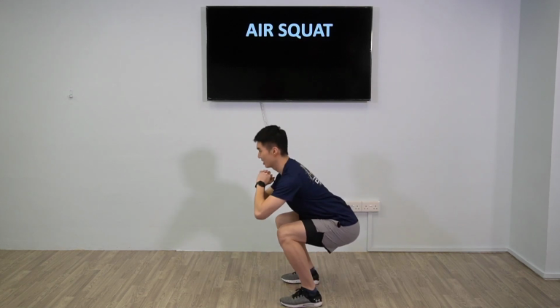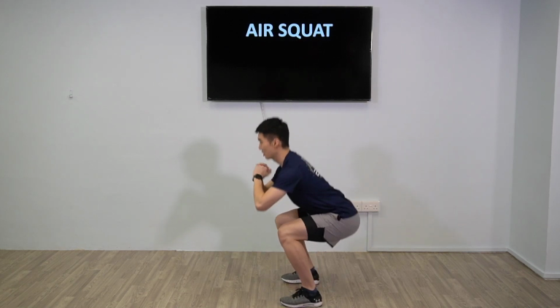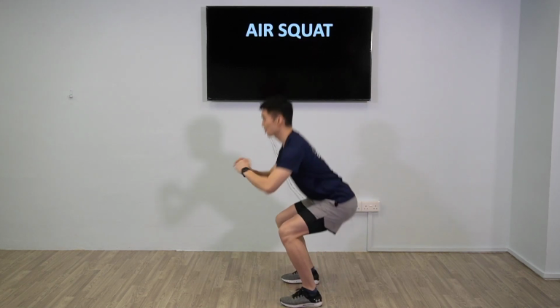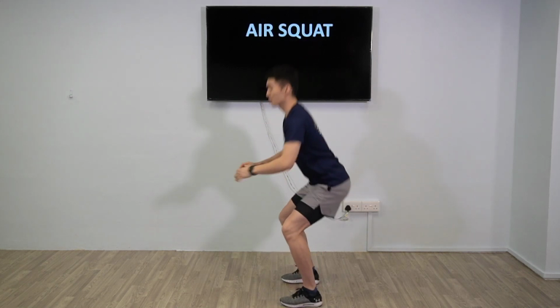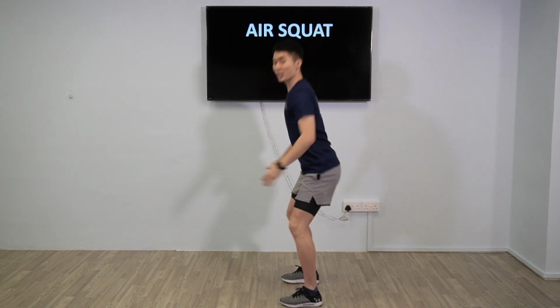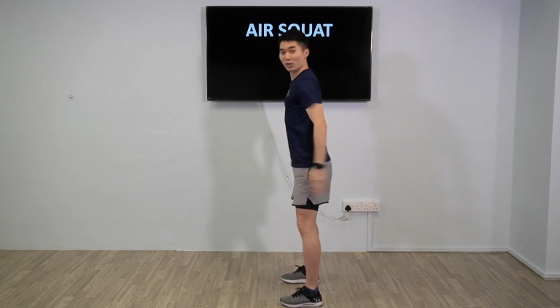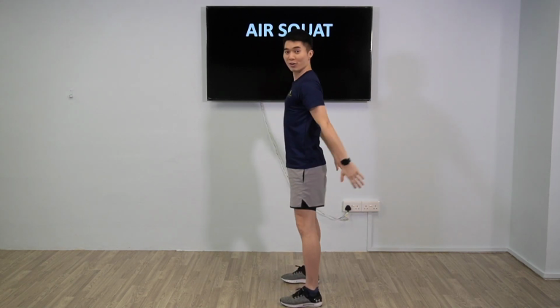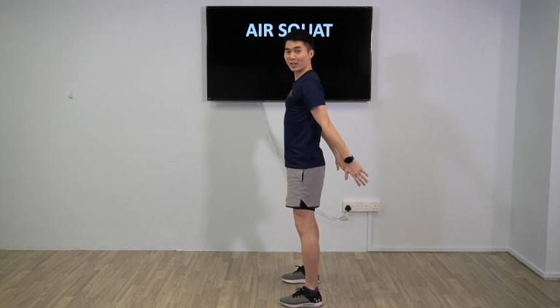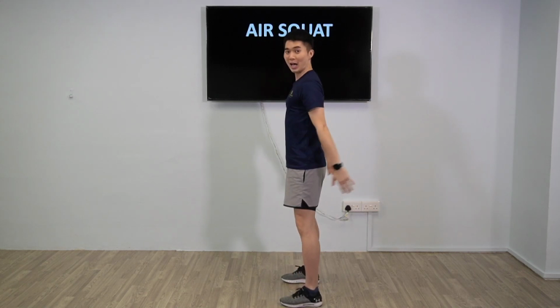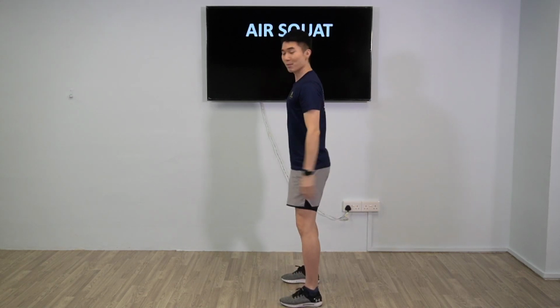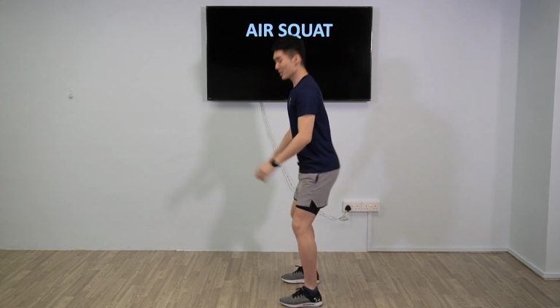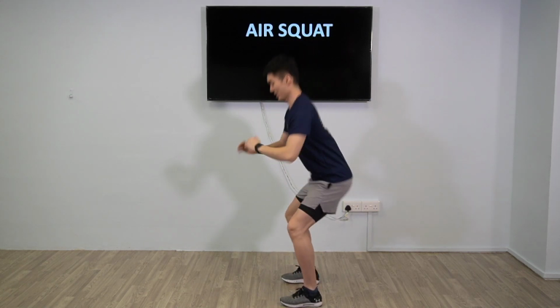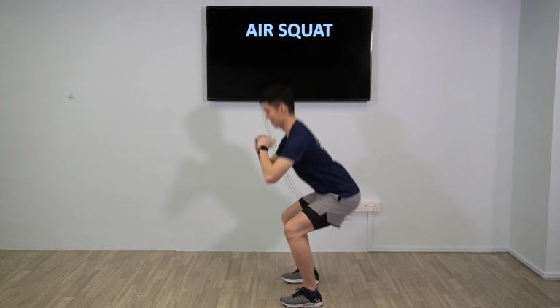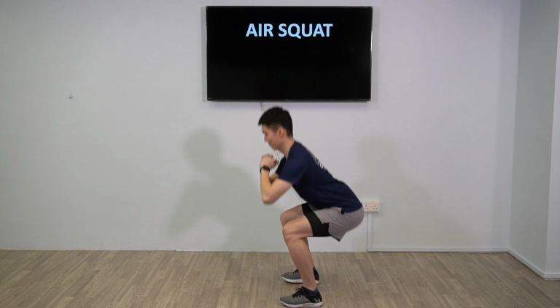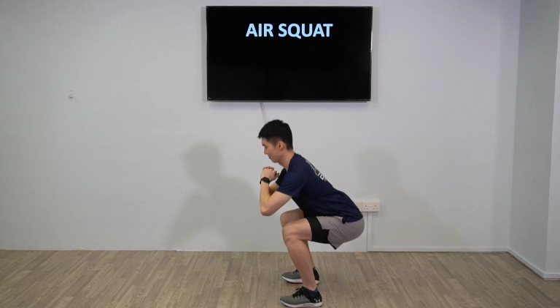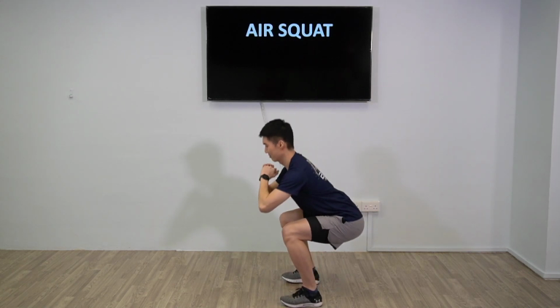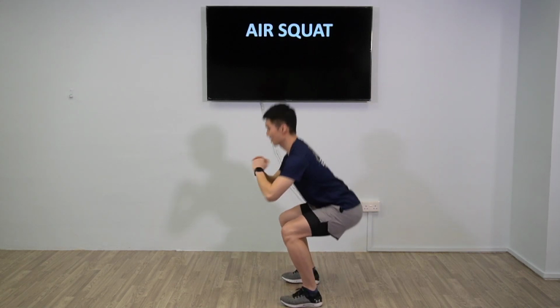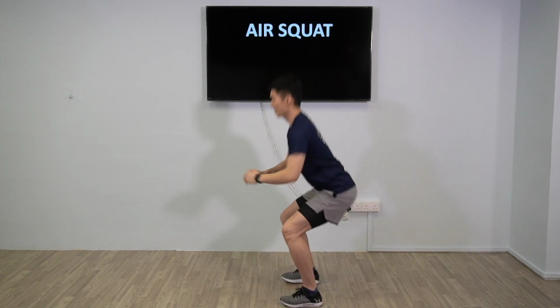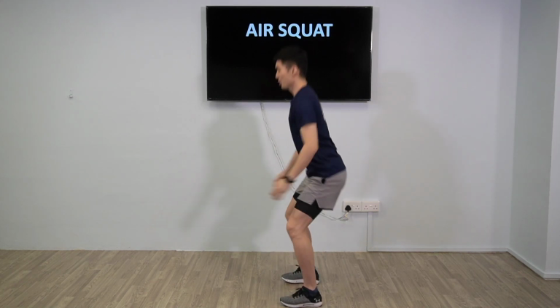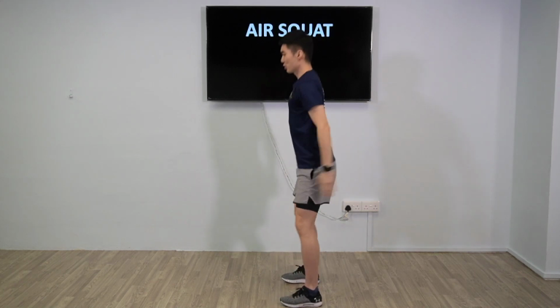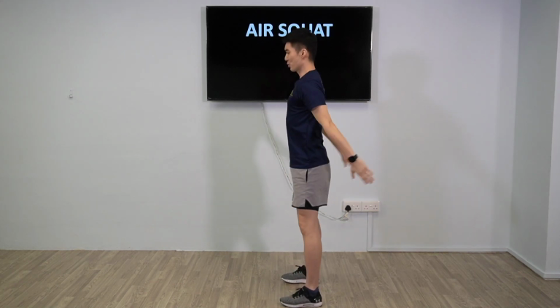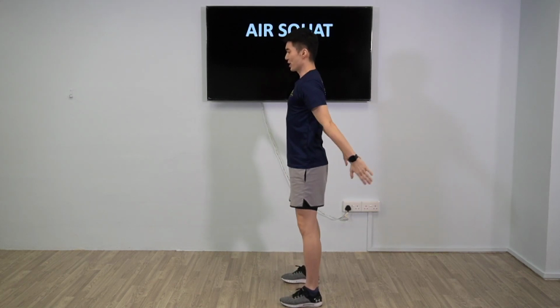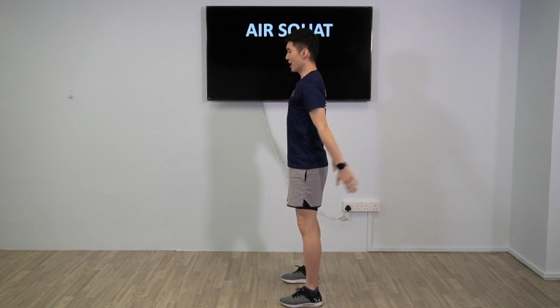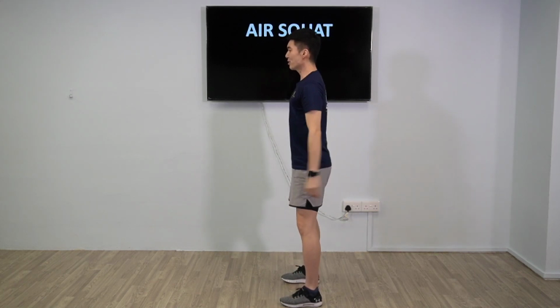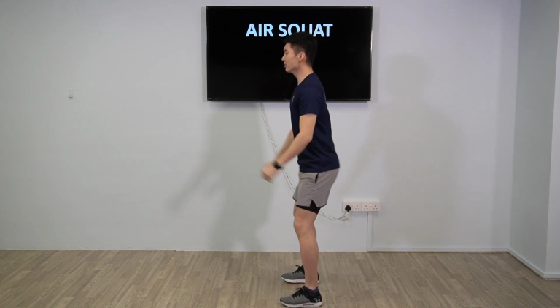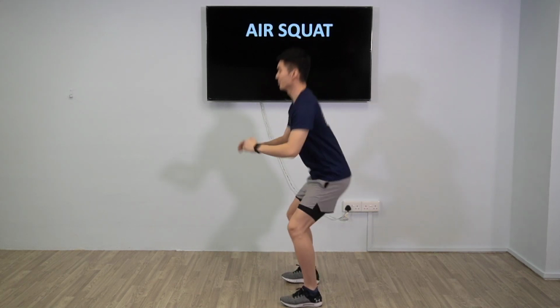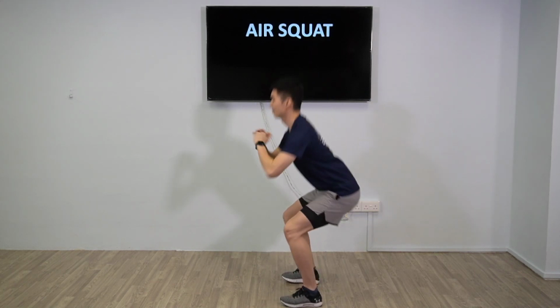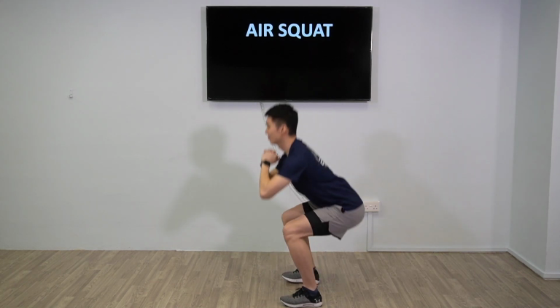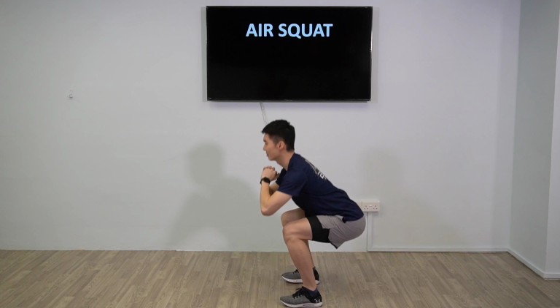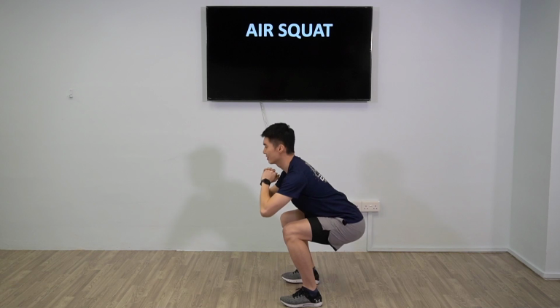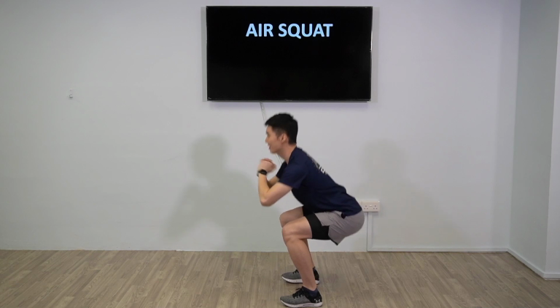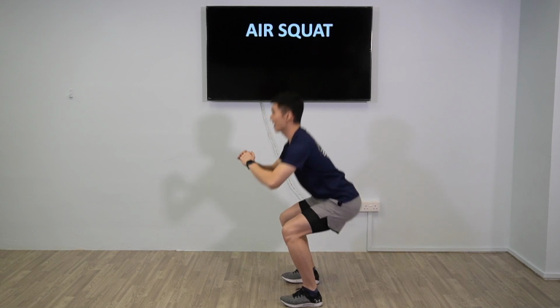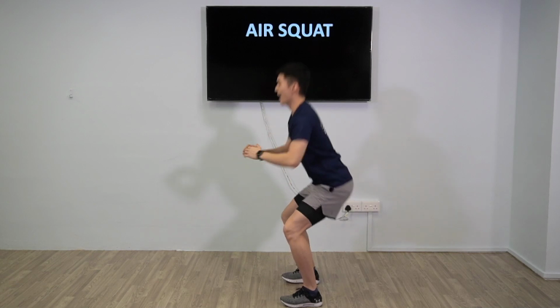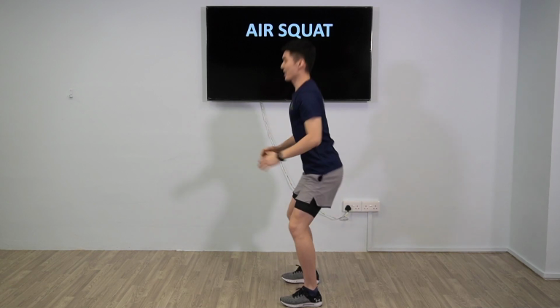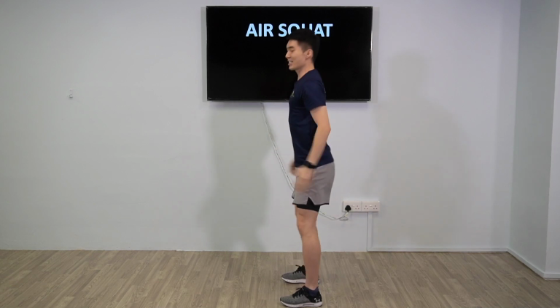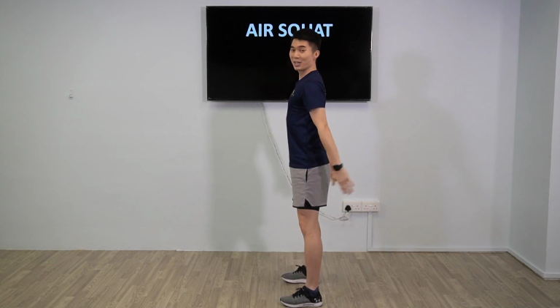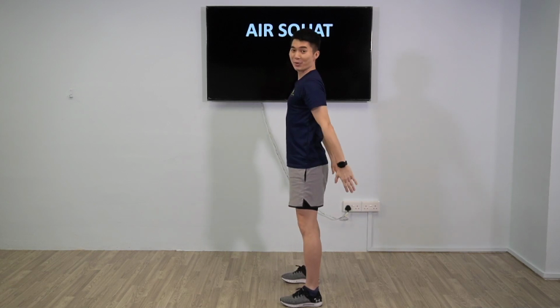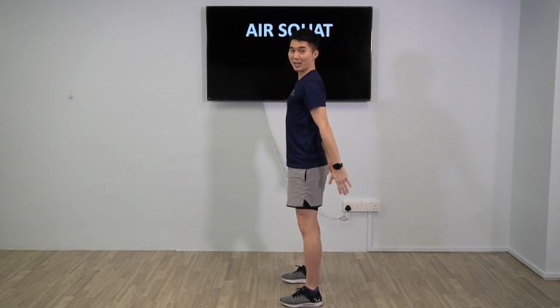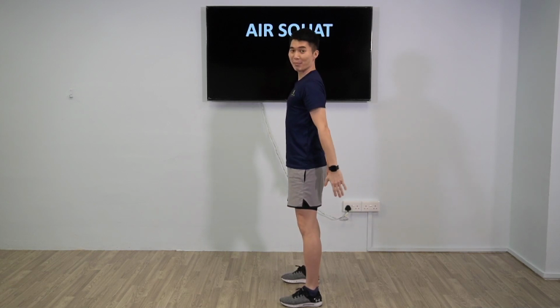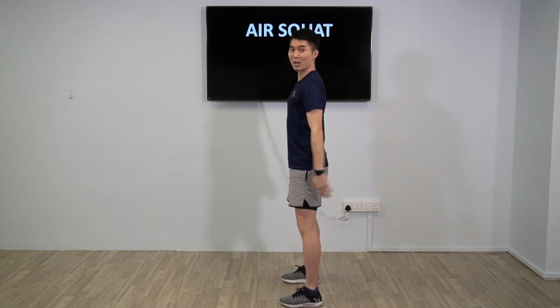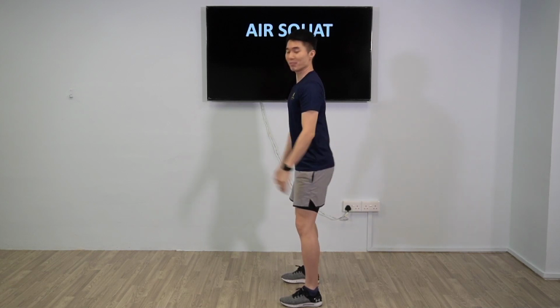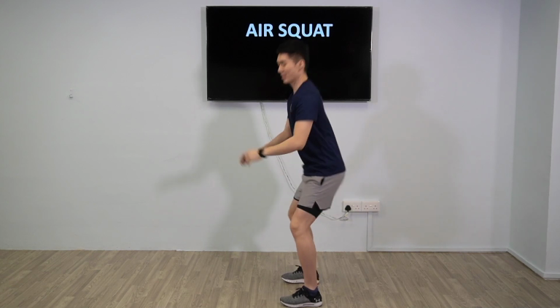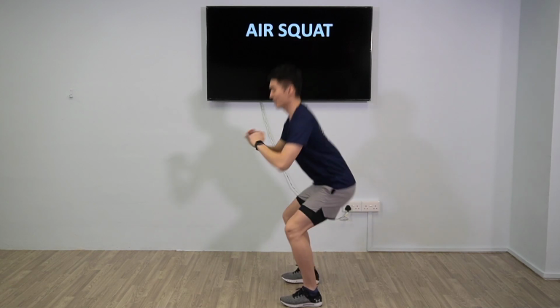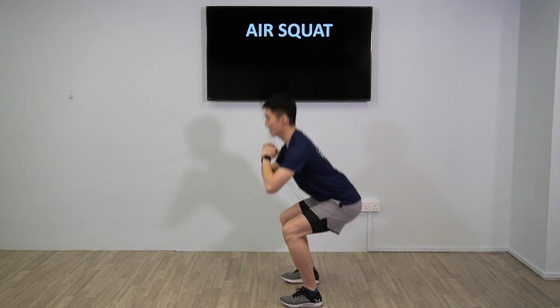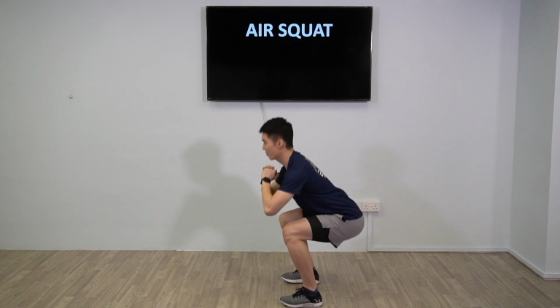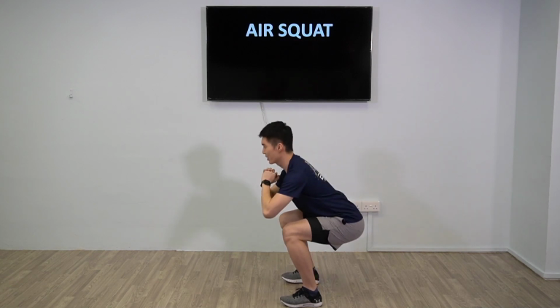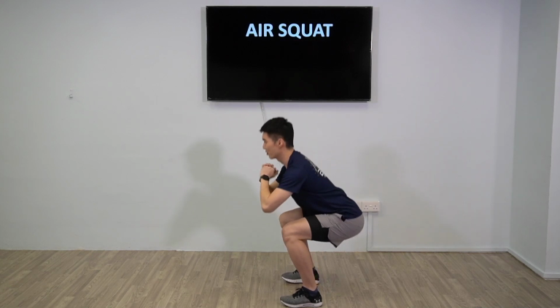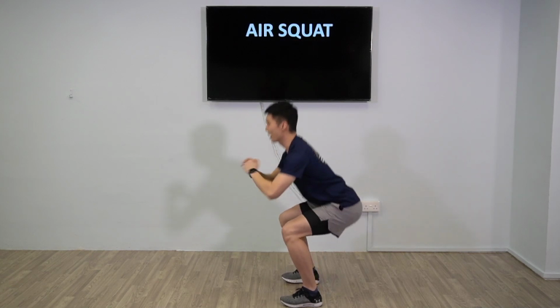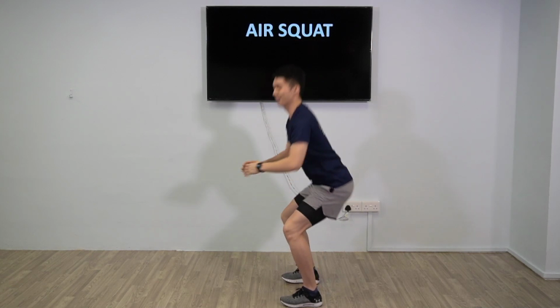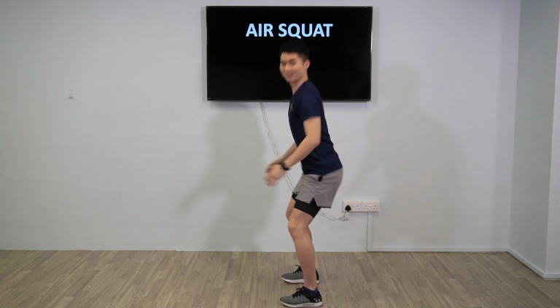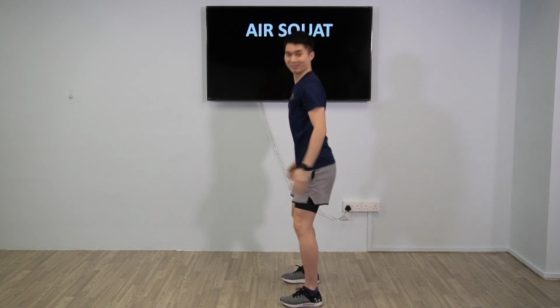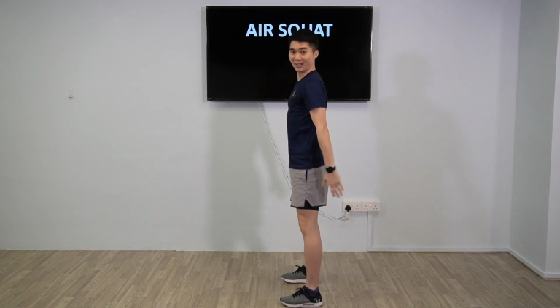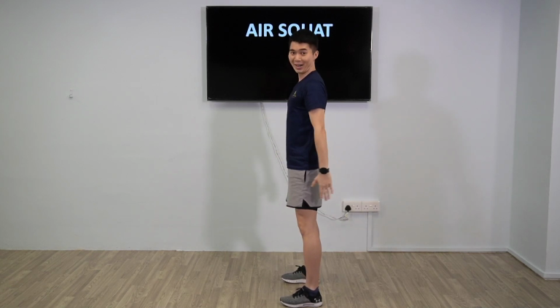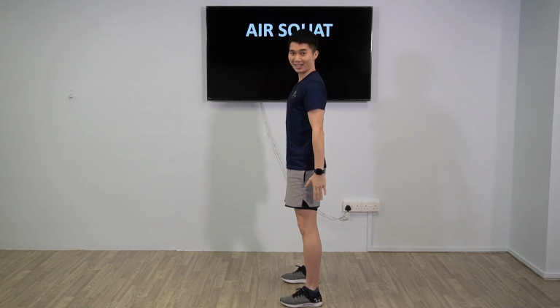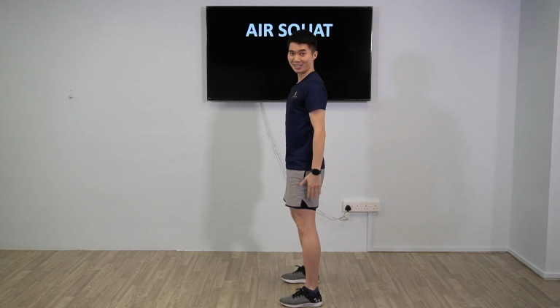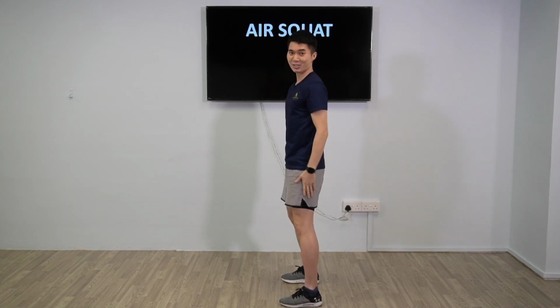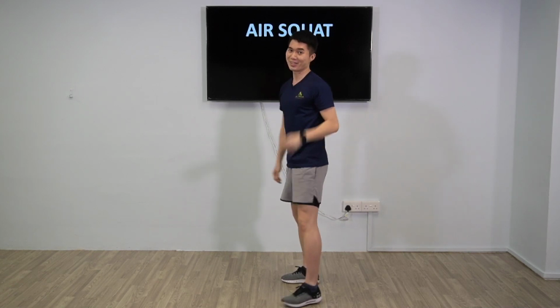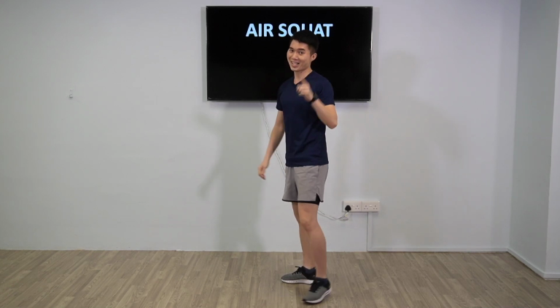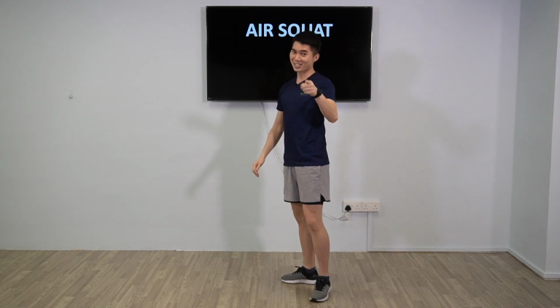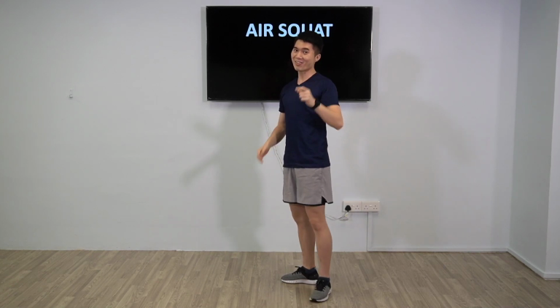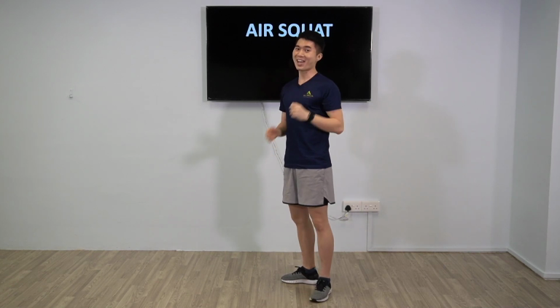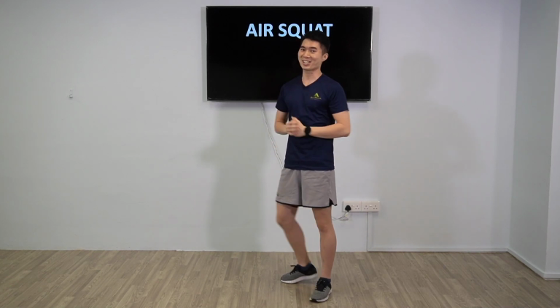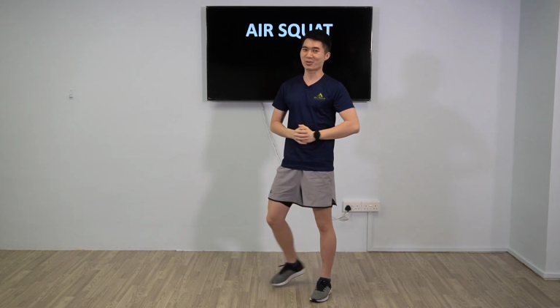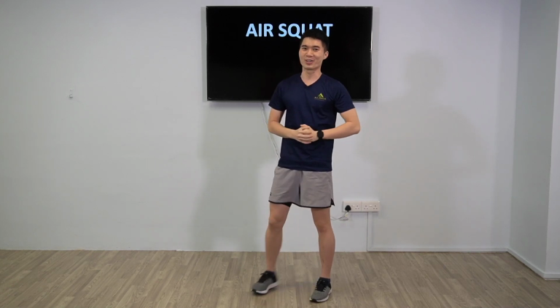Take note of the arms, swing it down. Exhale when you come up, inhale when you go down. Alright, so that's your Escorts.